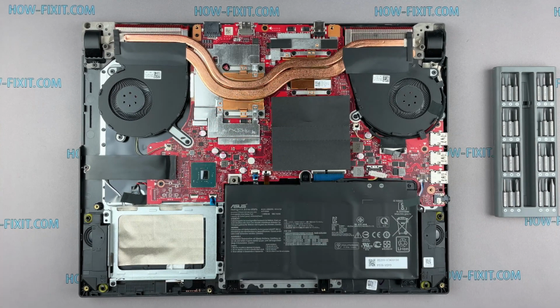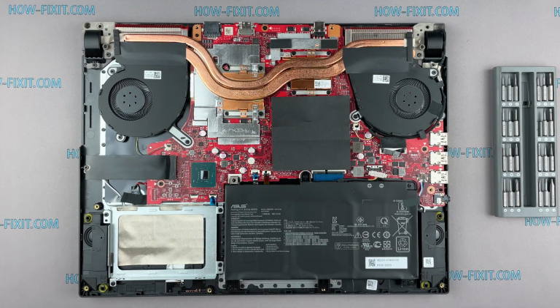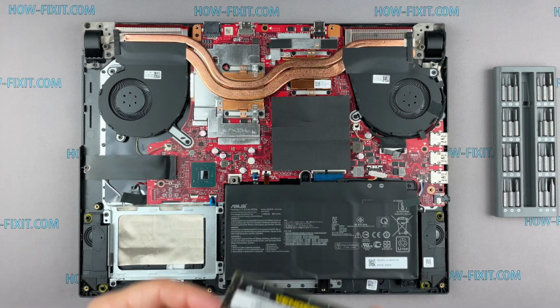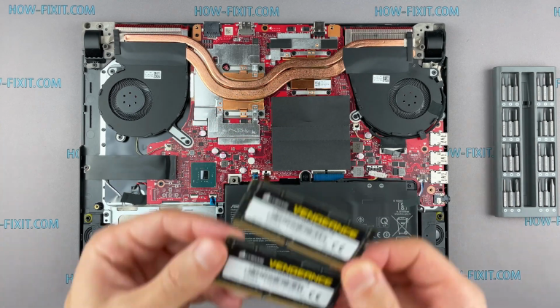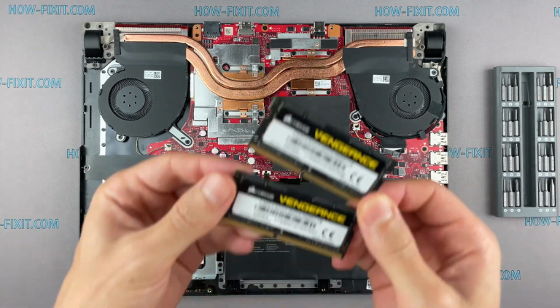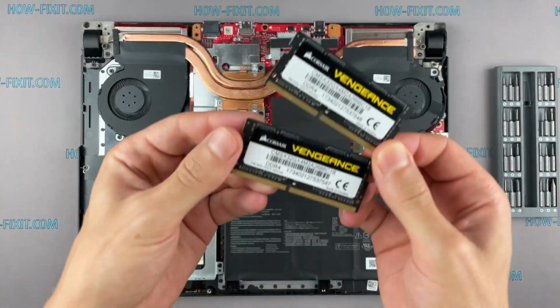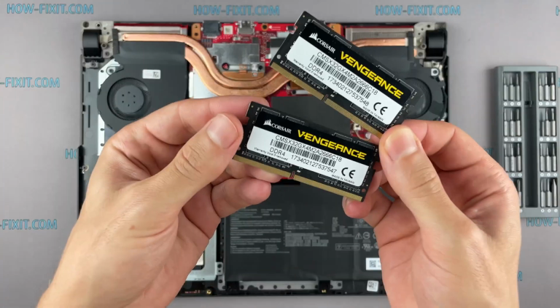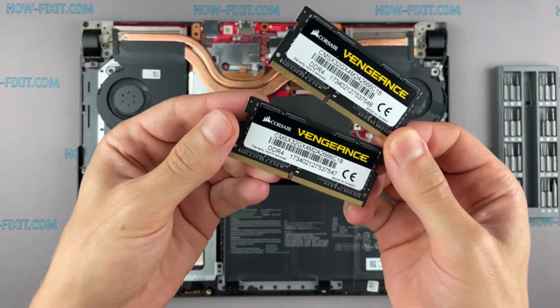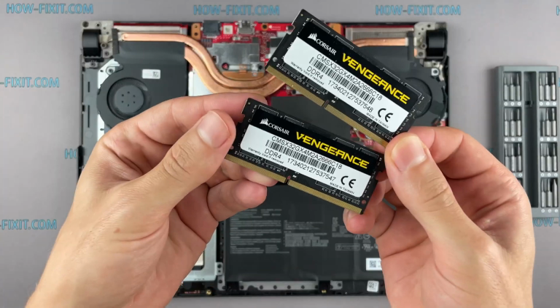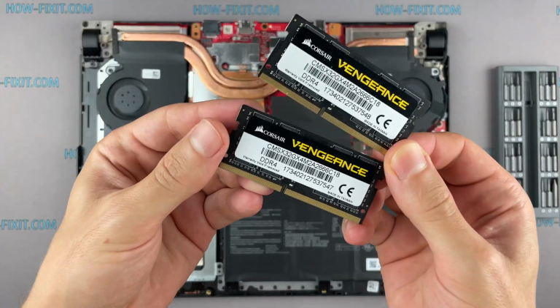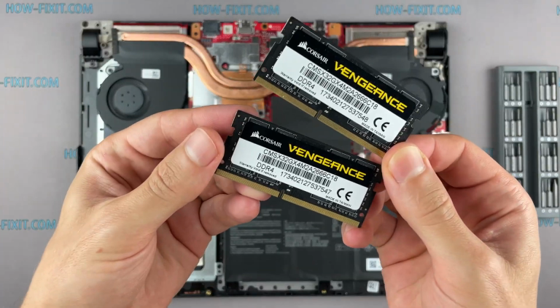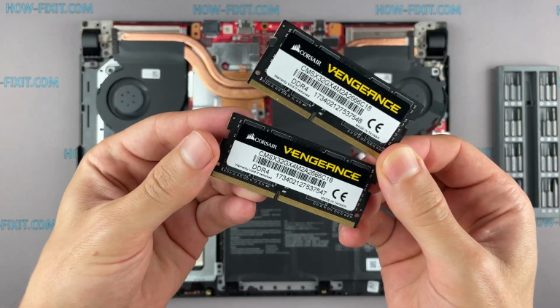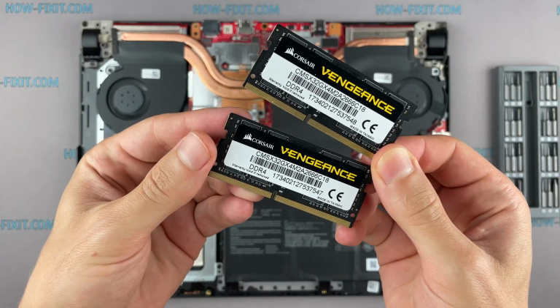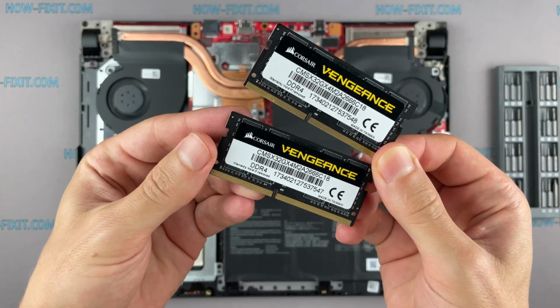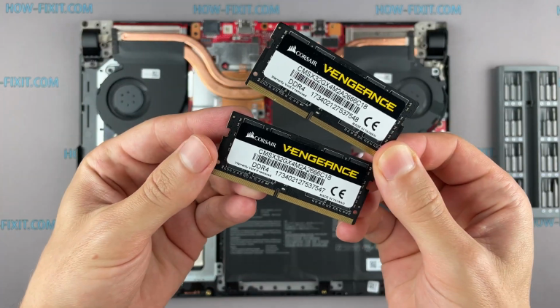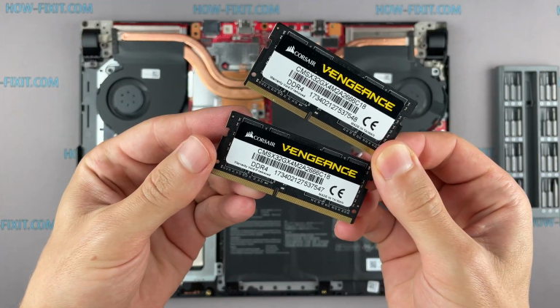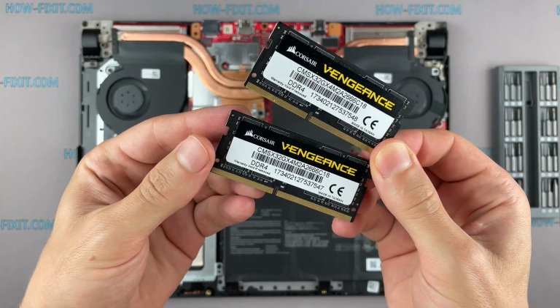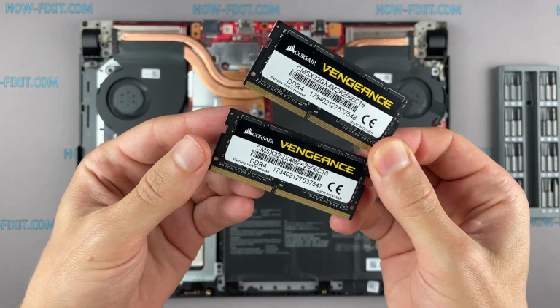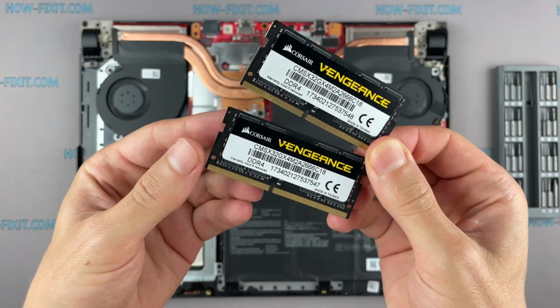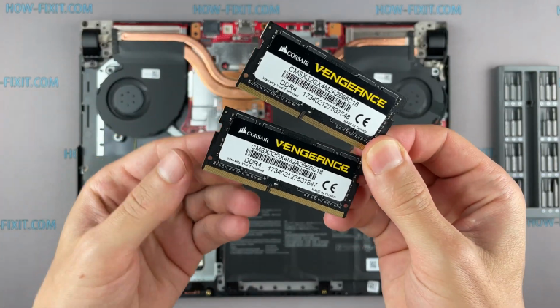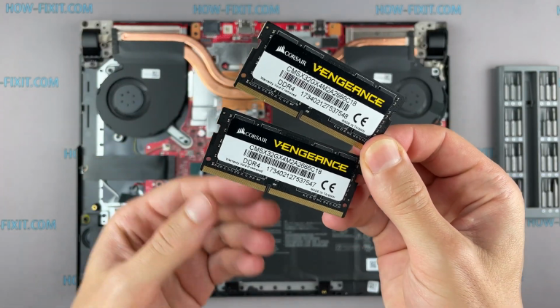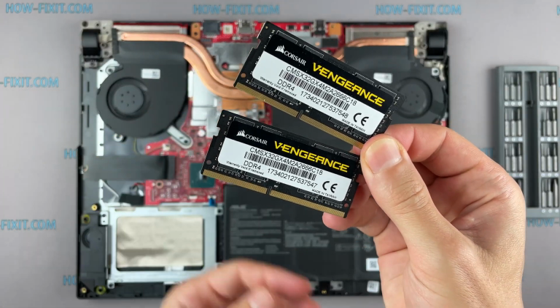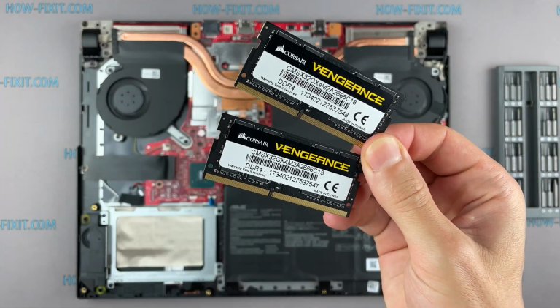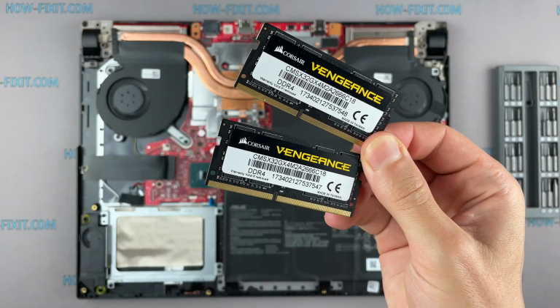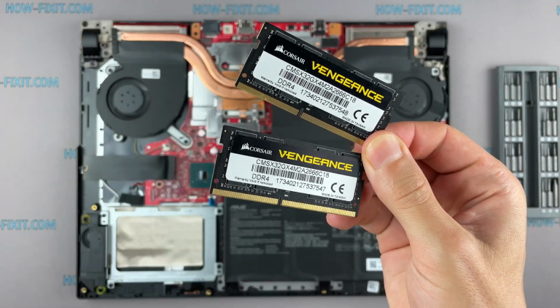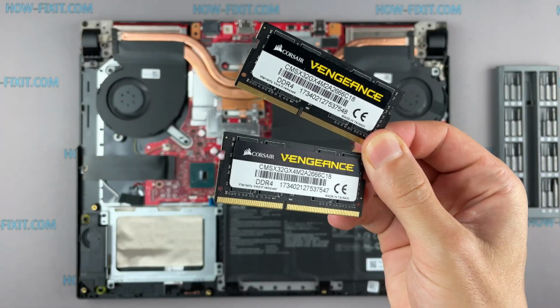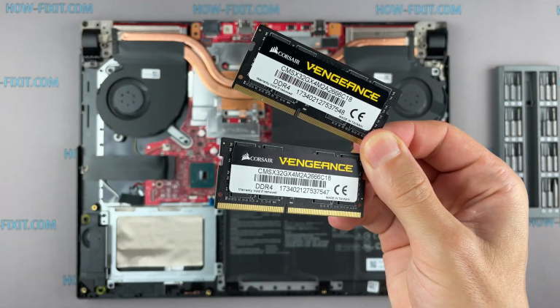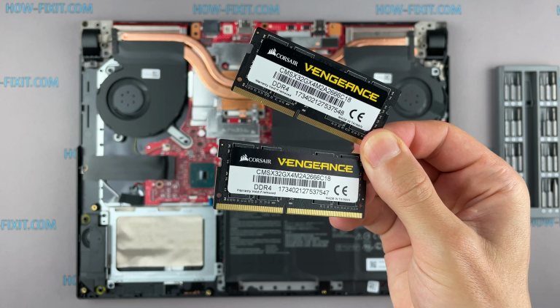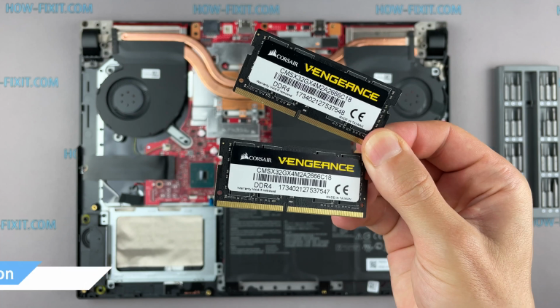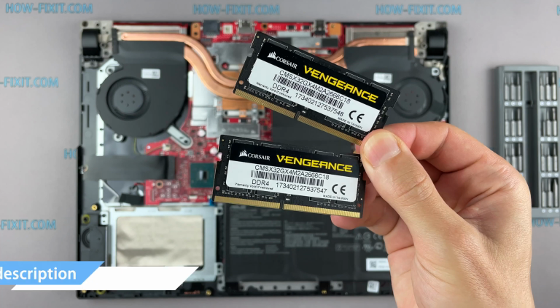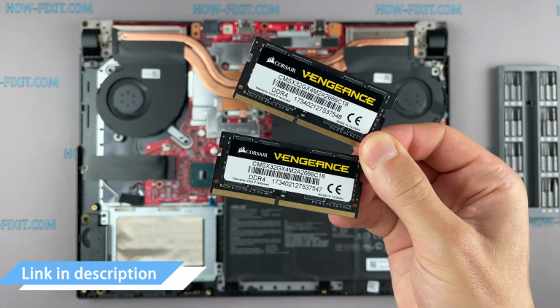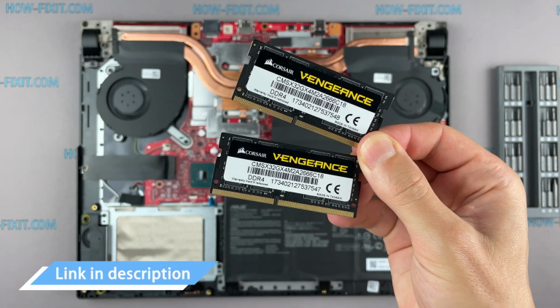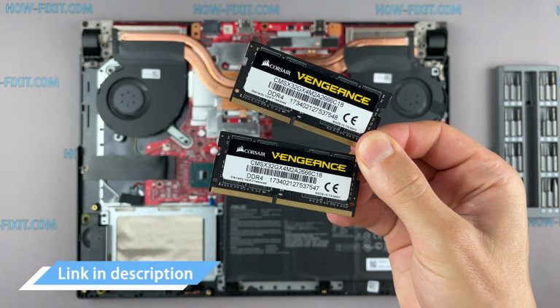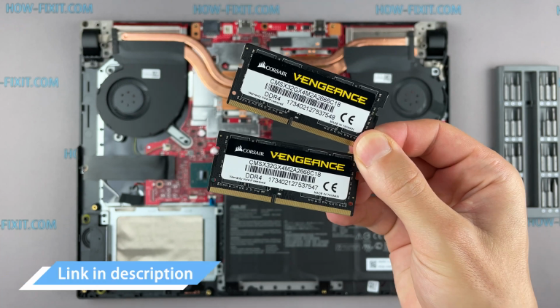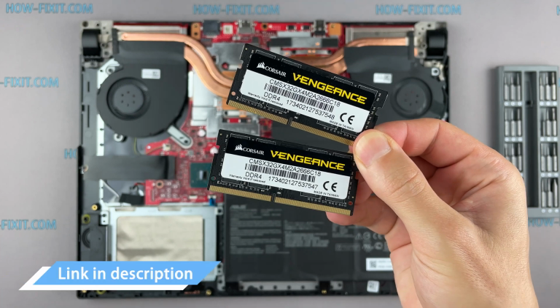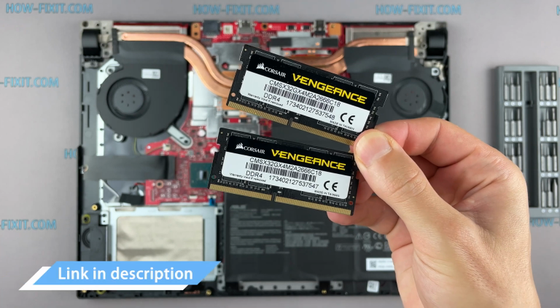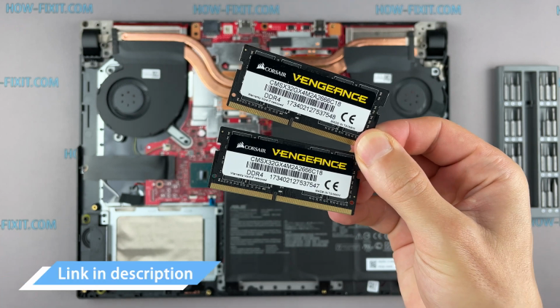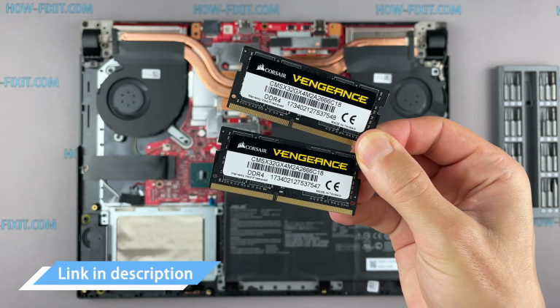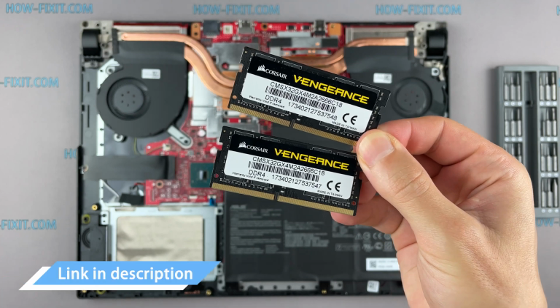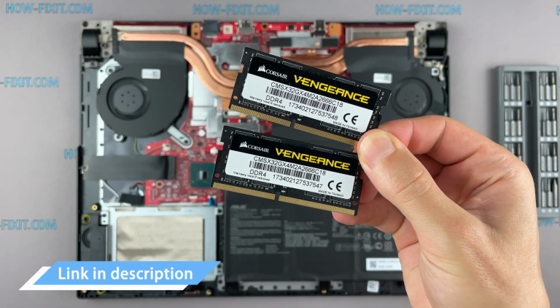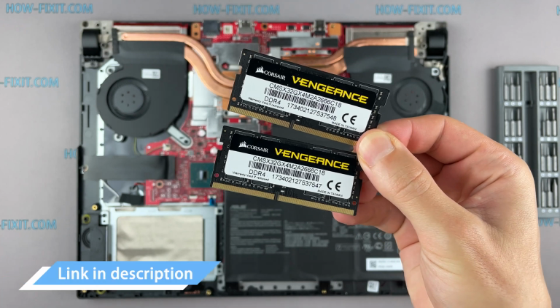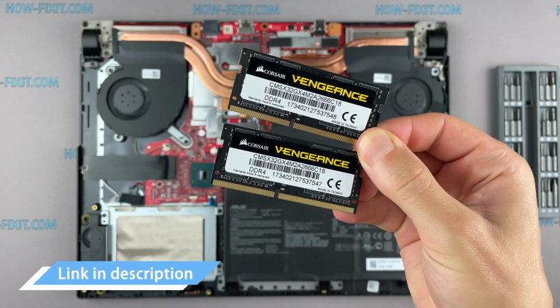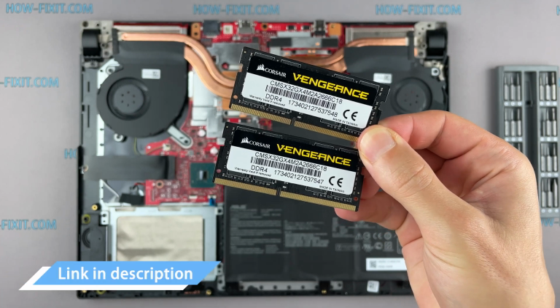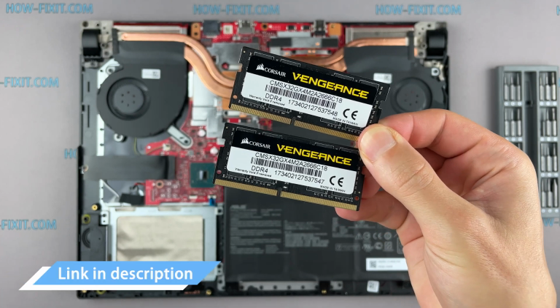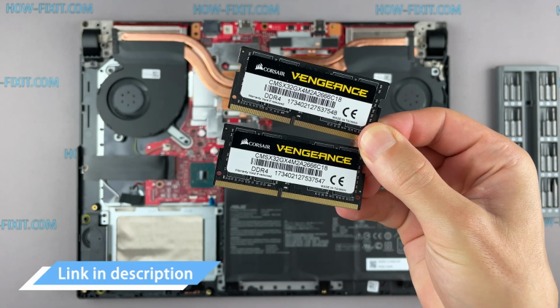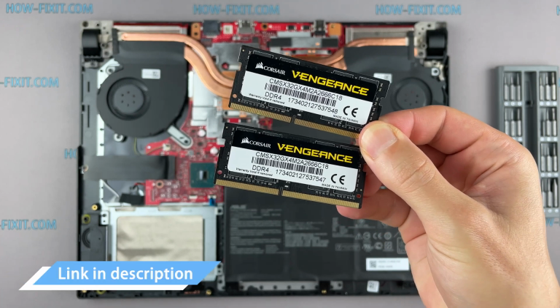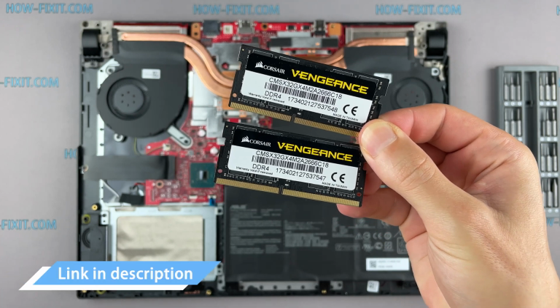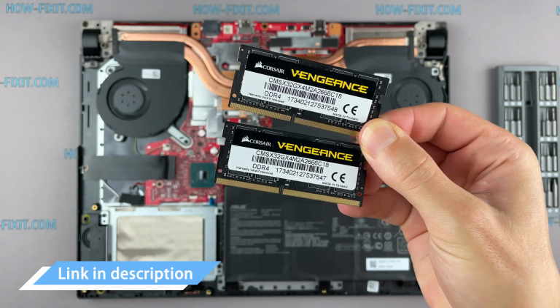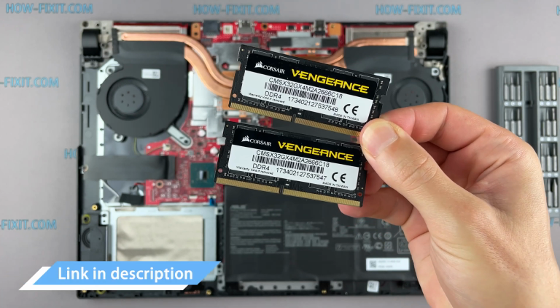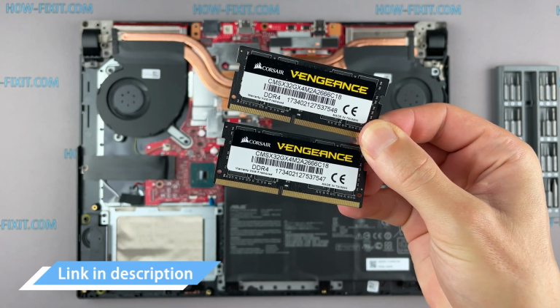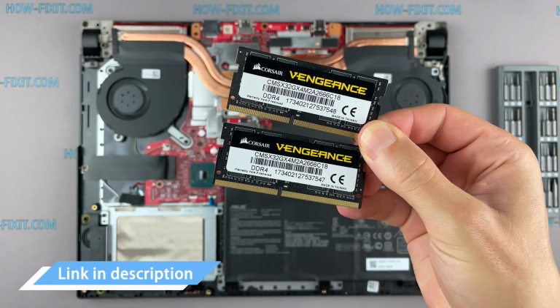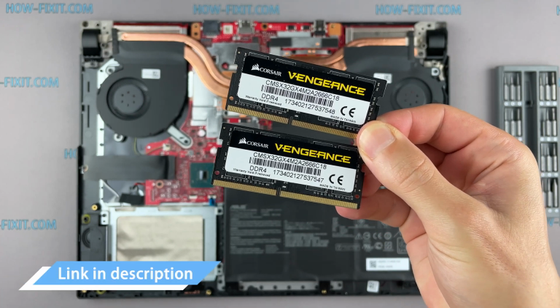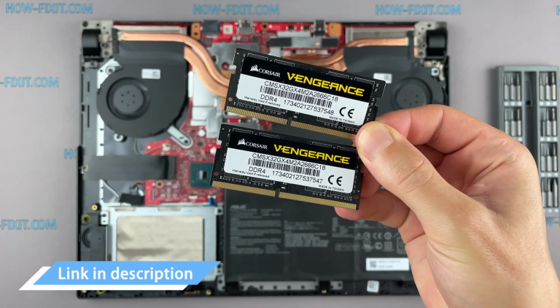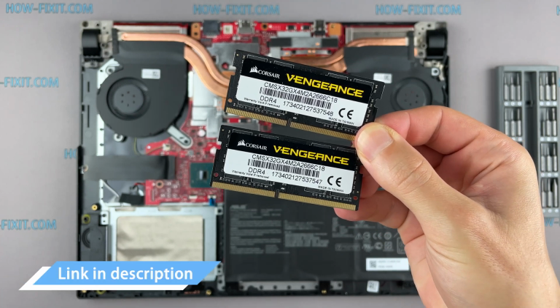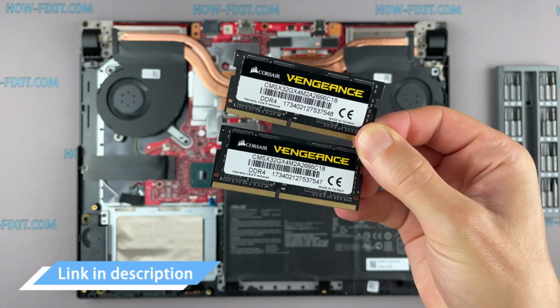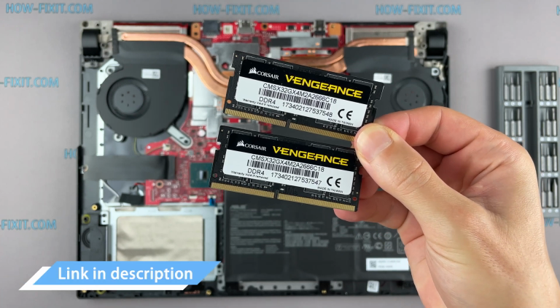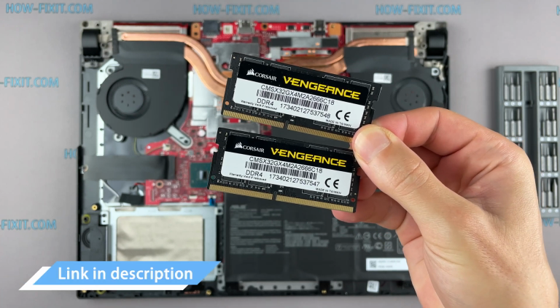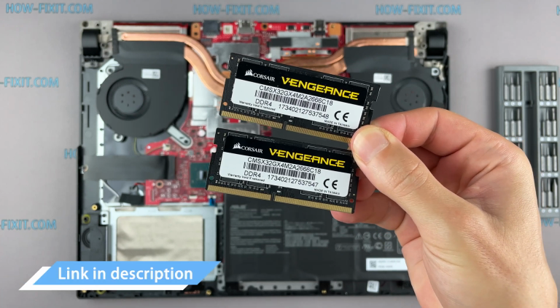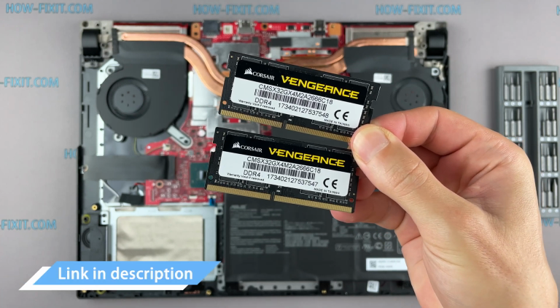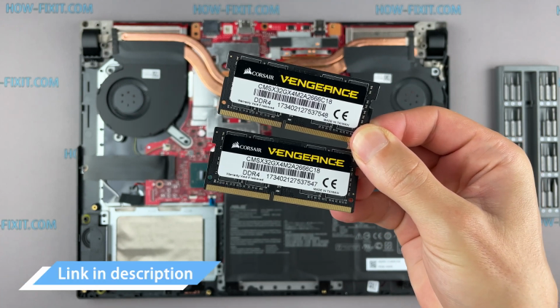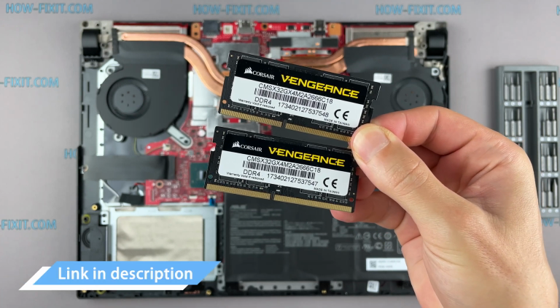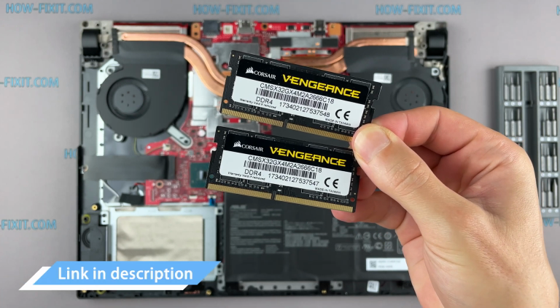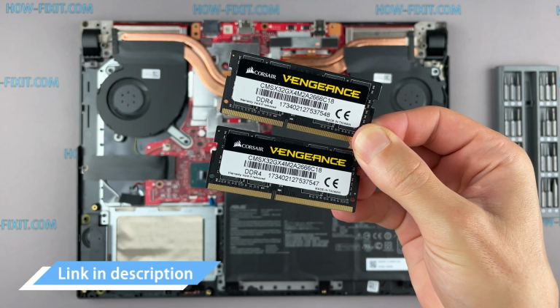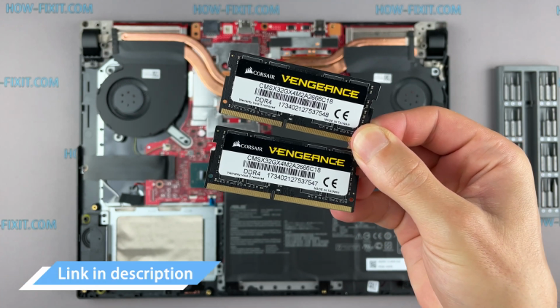This laptop supports DDR4 RAM. In the description I leave a link where to buy RAM for this laptop.